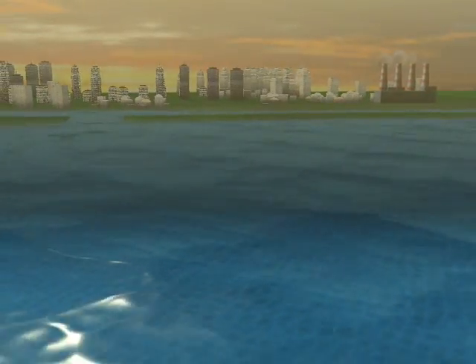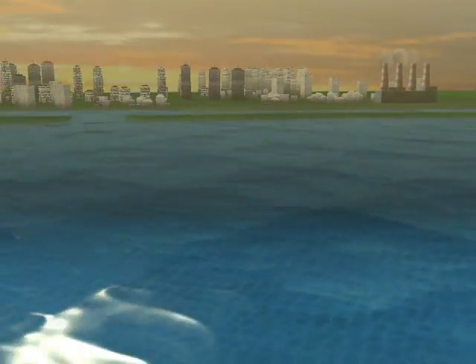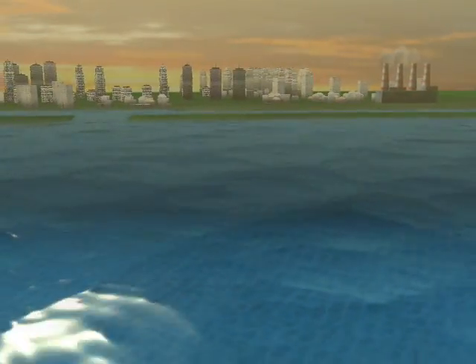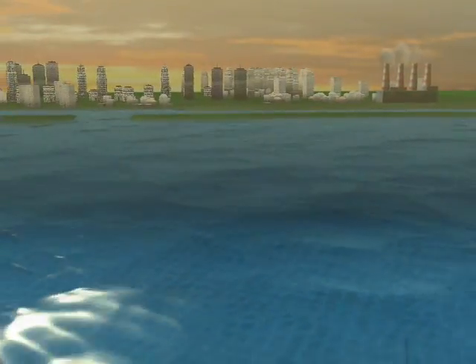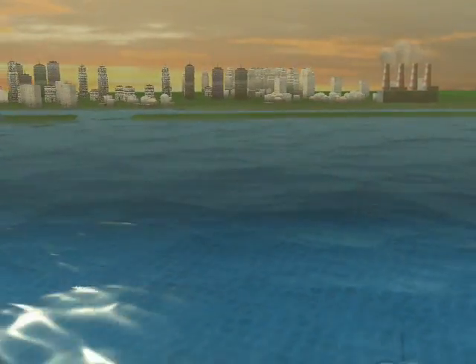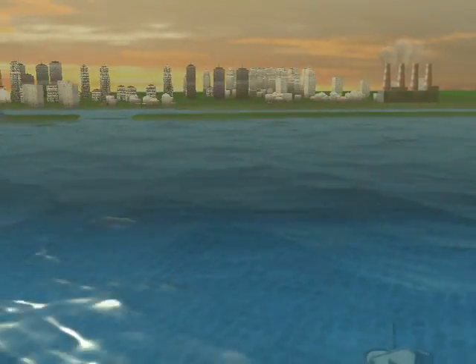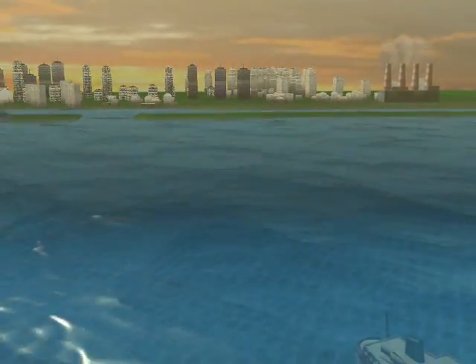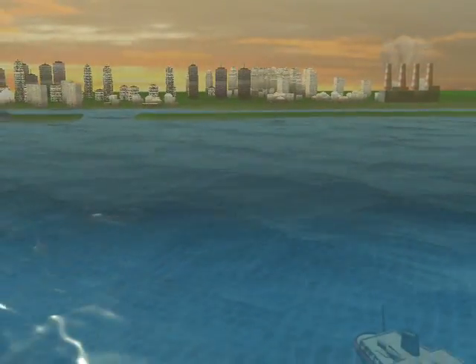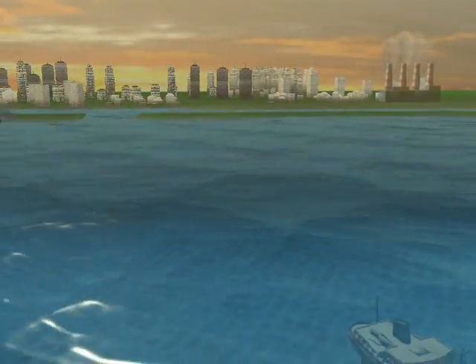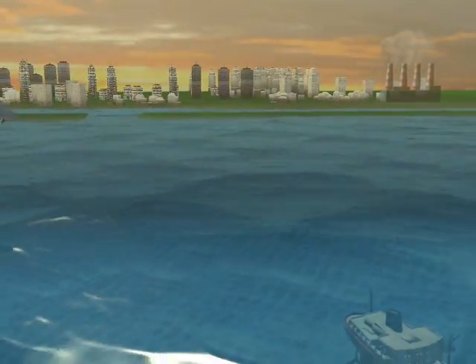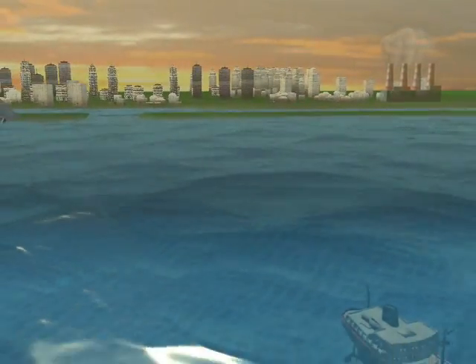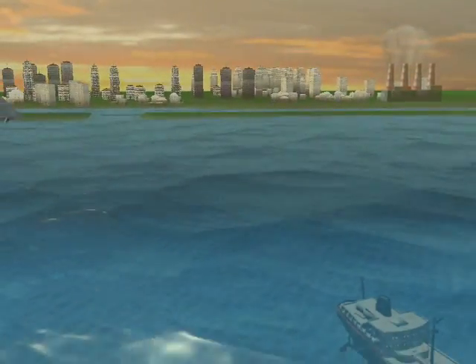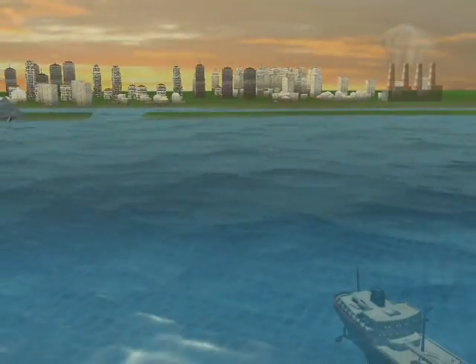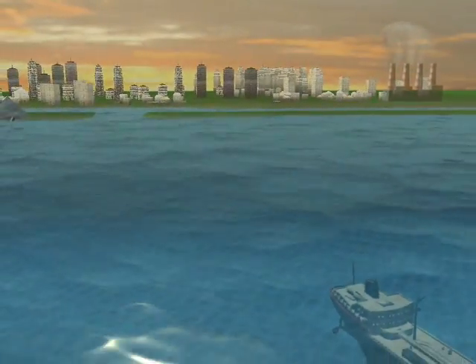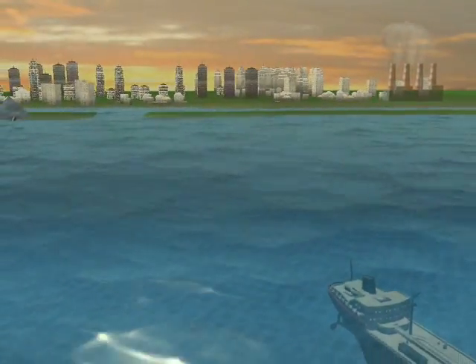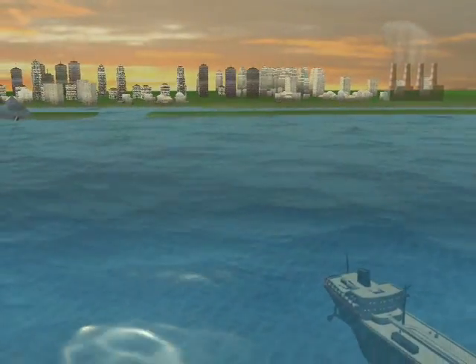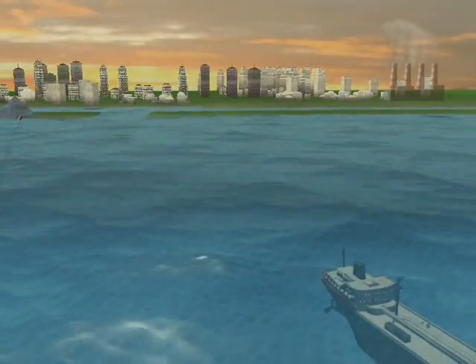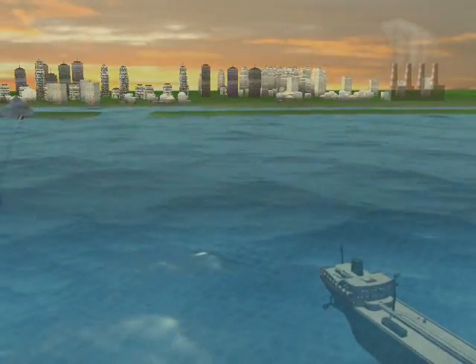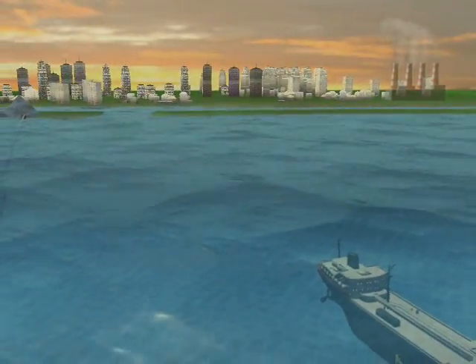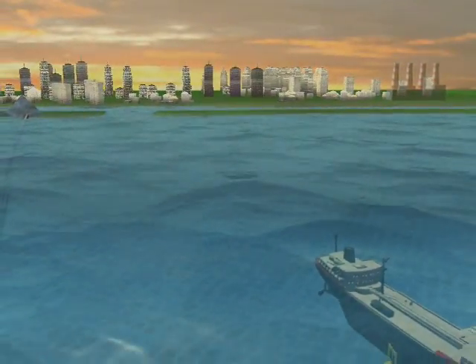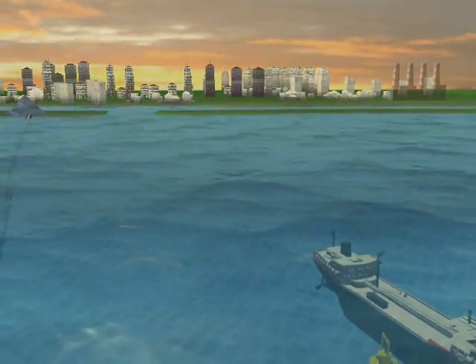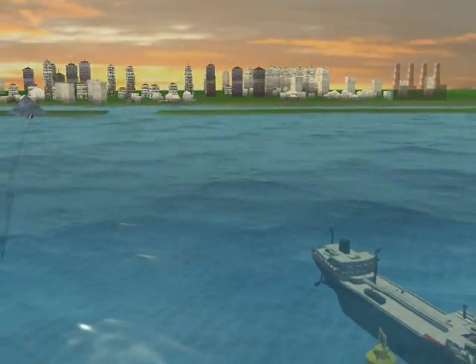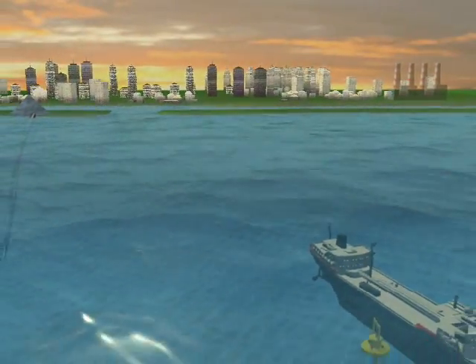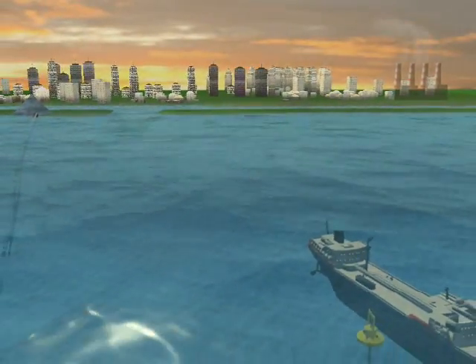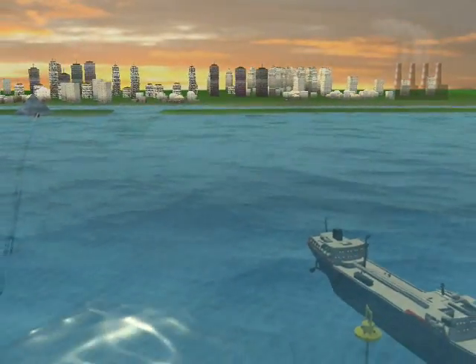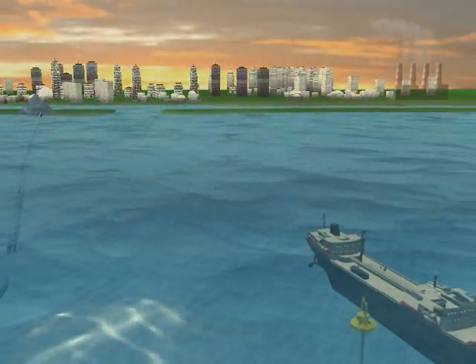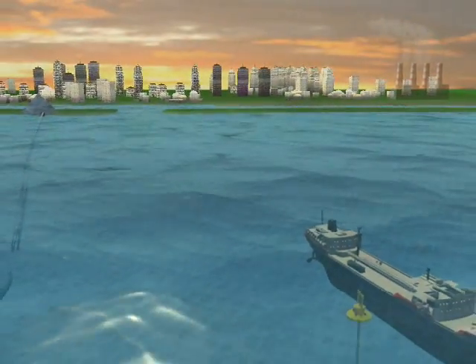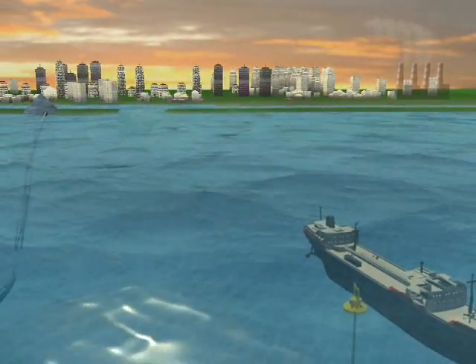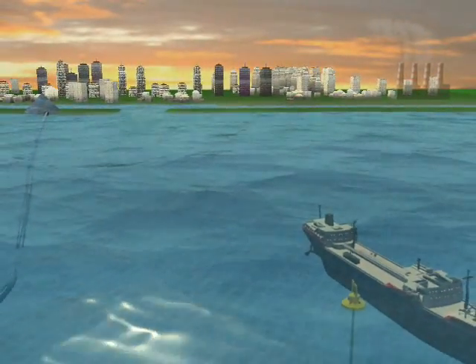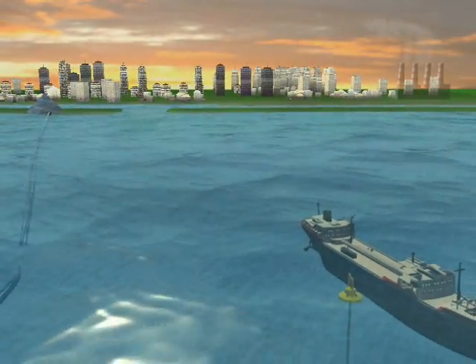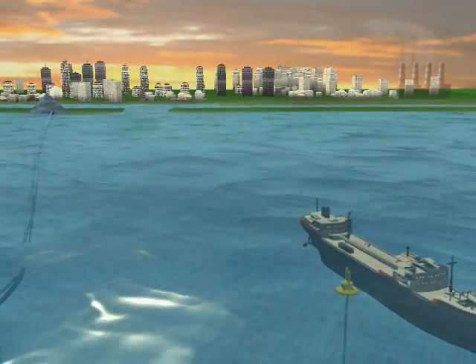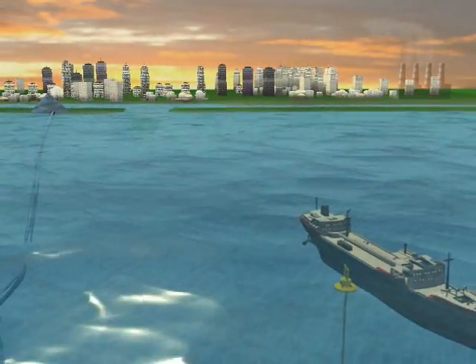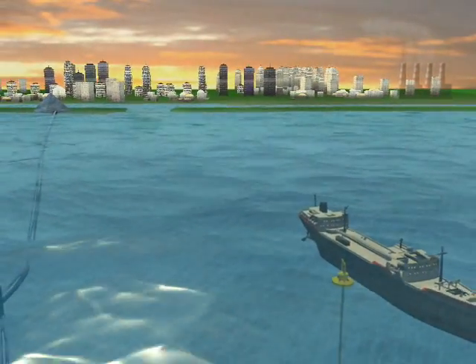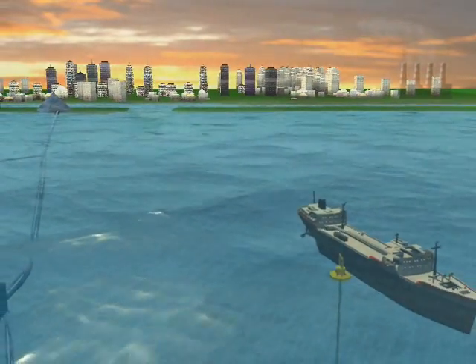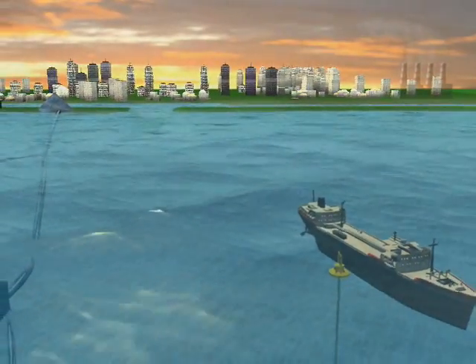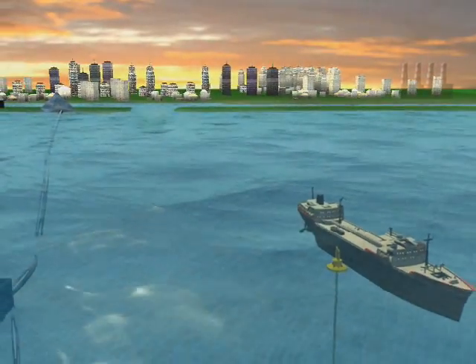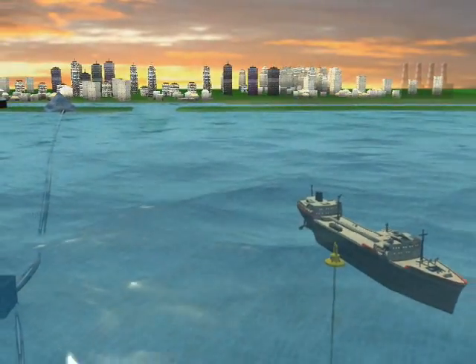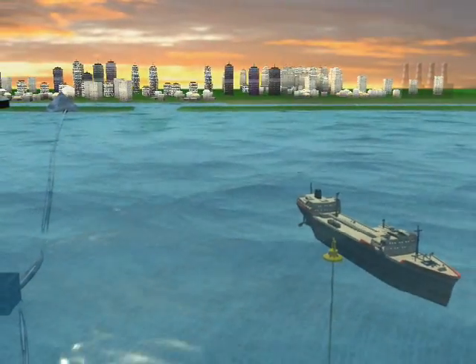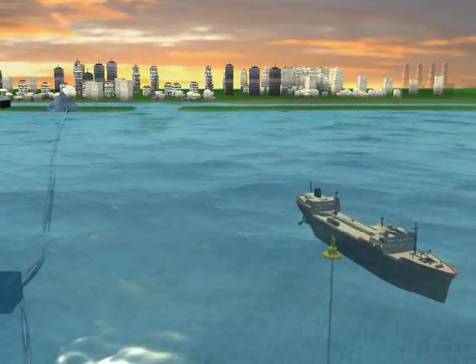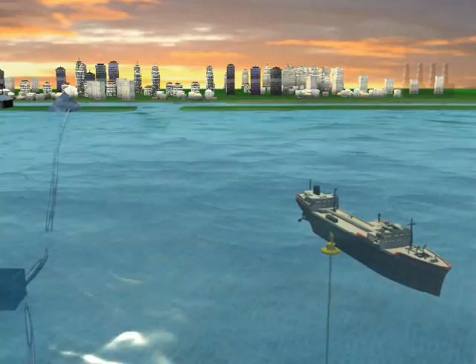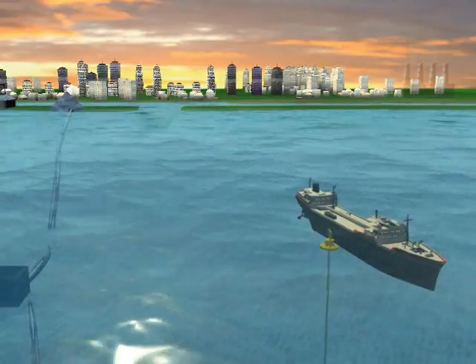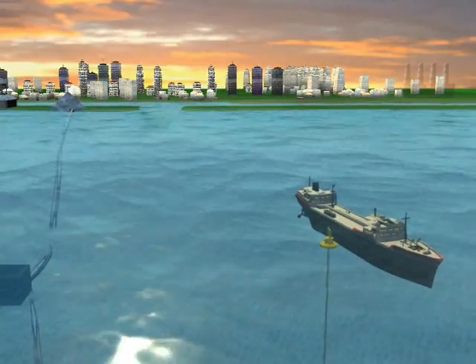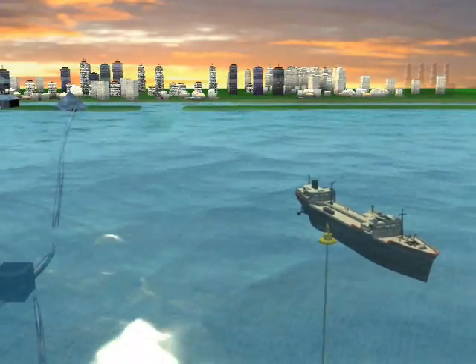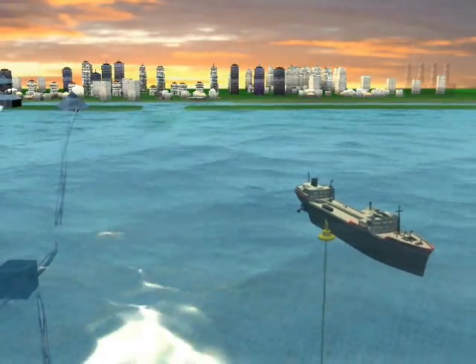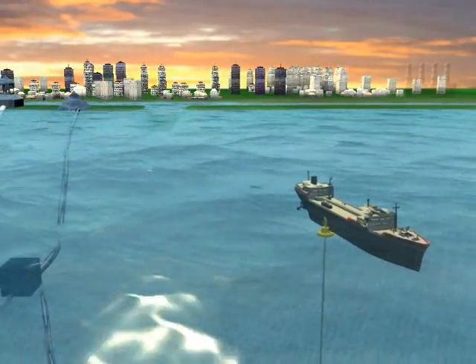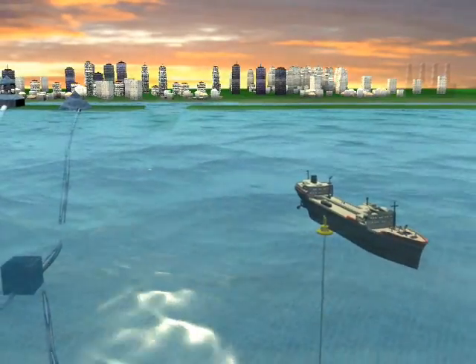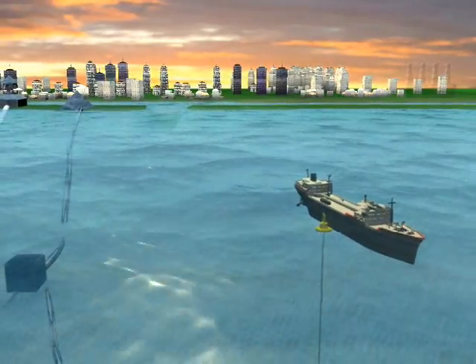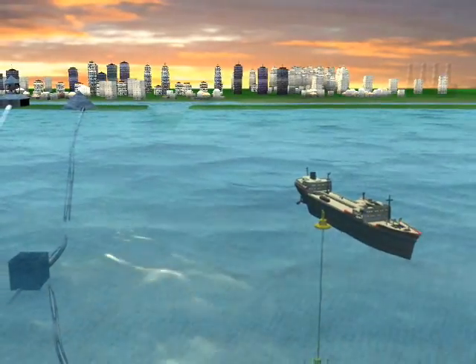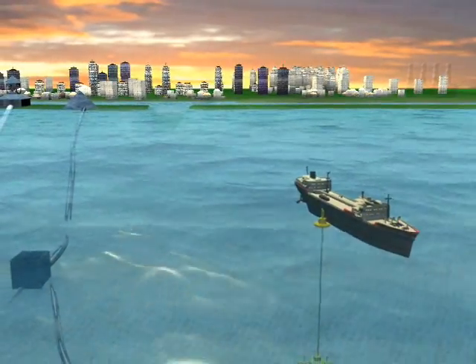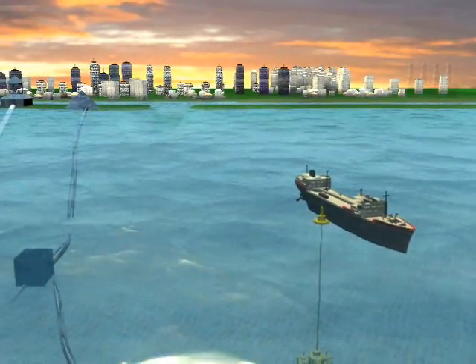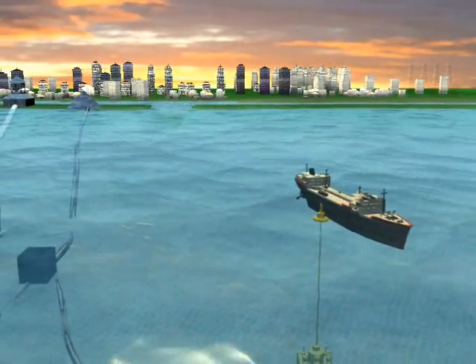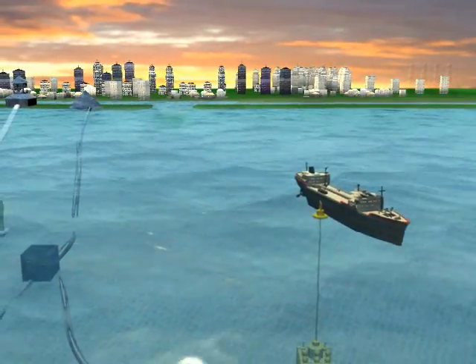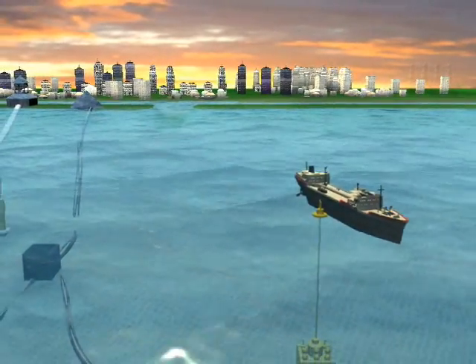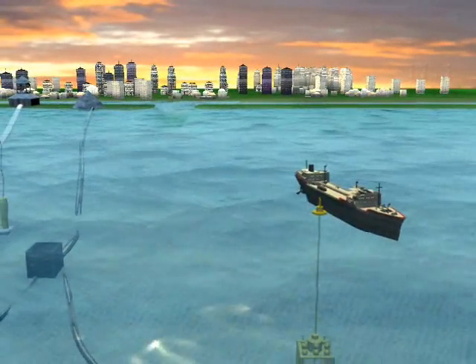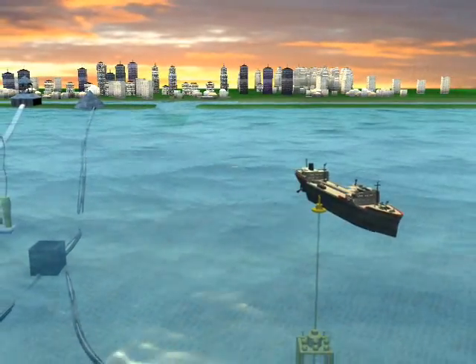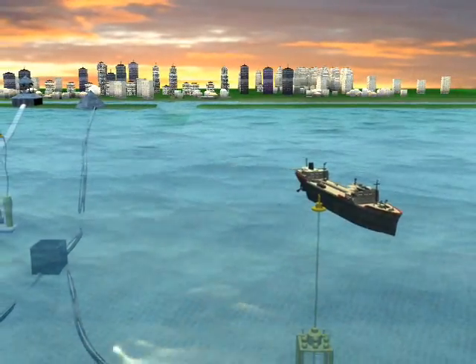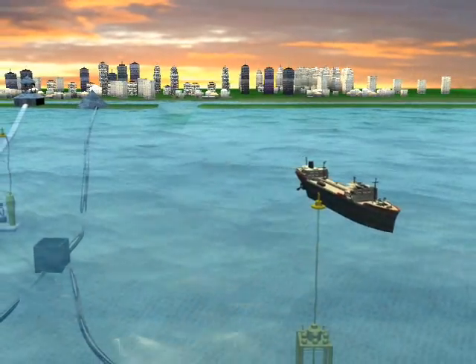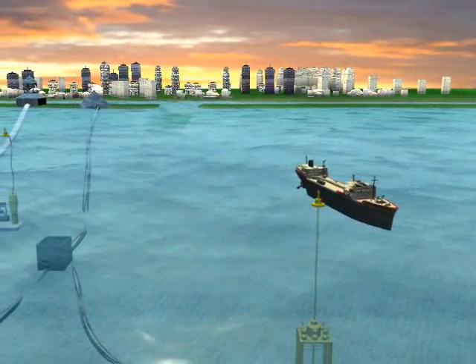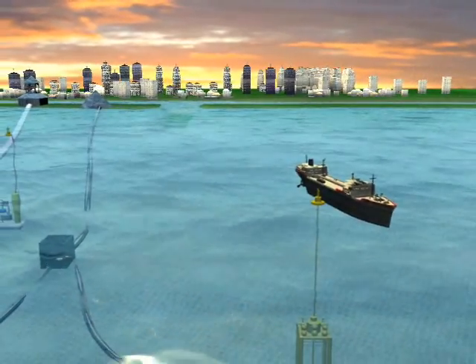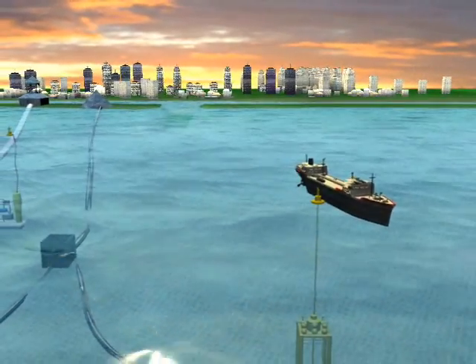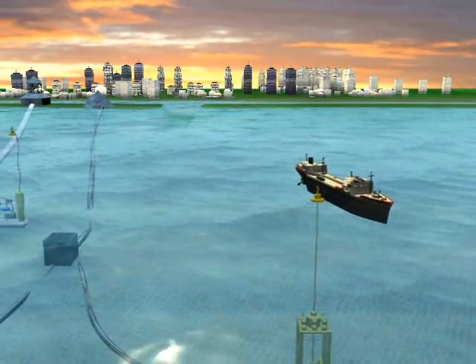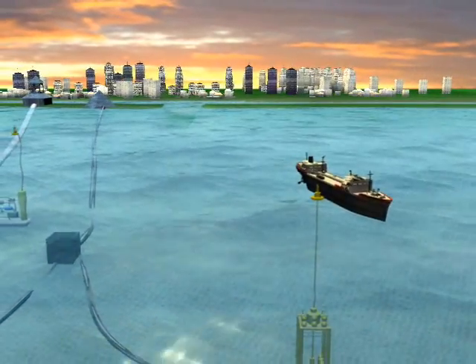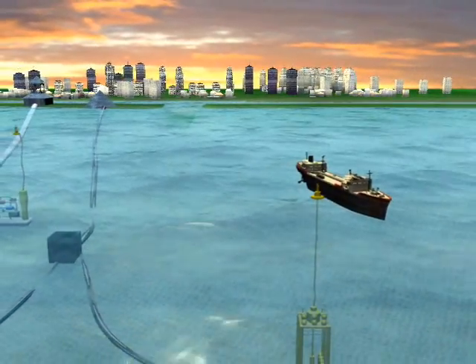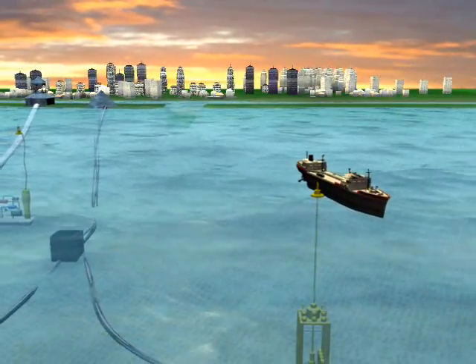This video shows the Florida coastline without ocean energy. And as we transition, we see the Florida coastline with ocean energy.